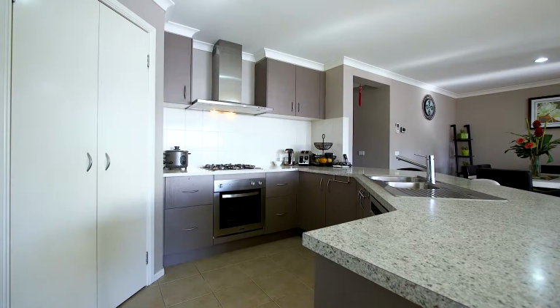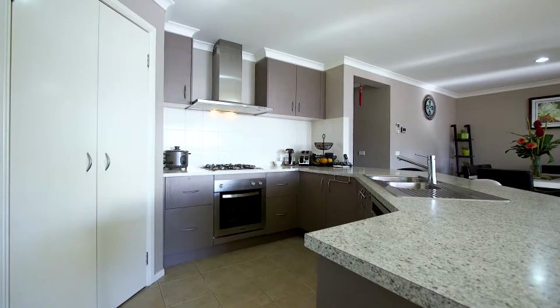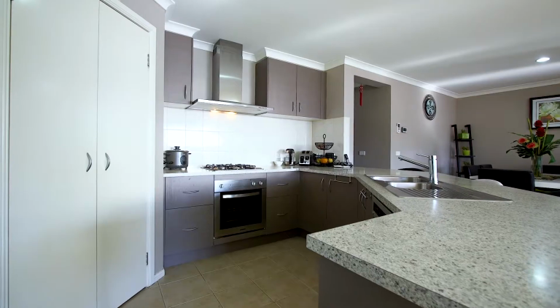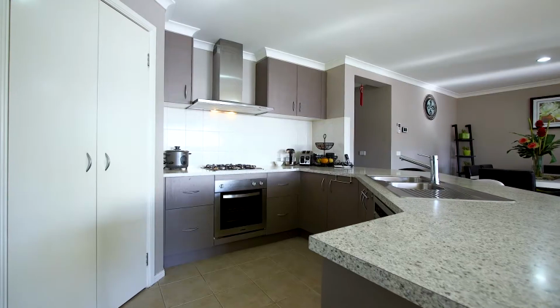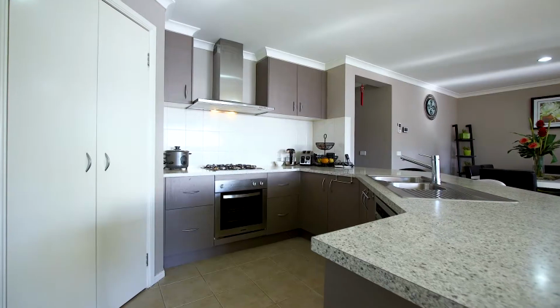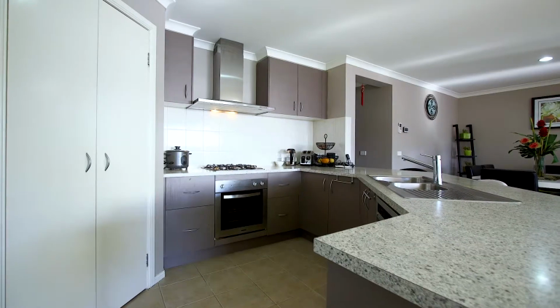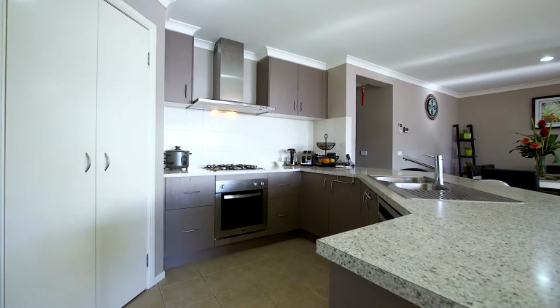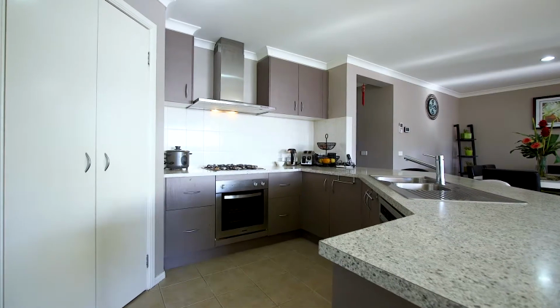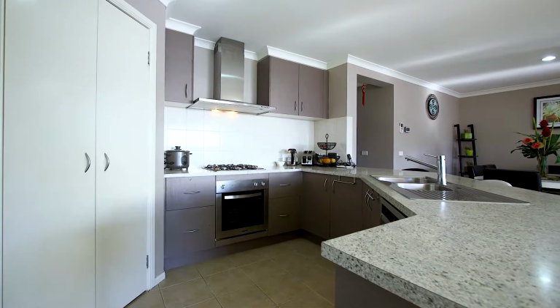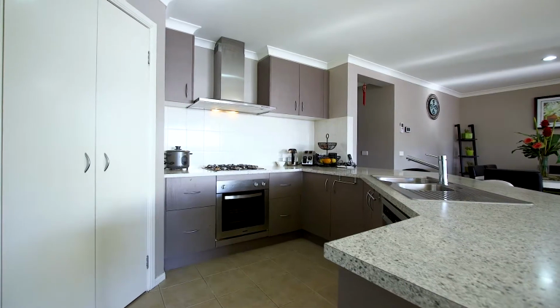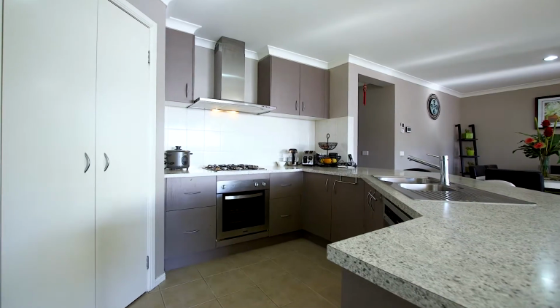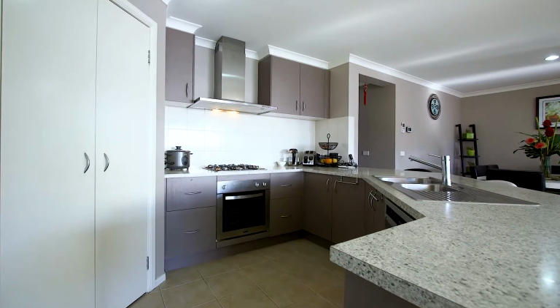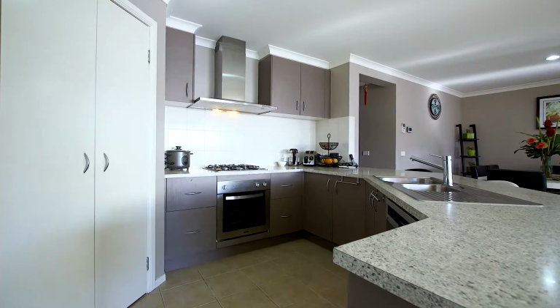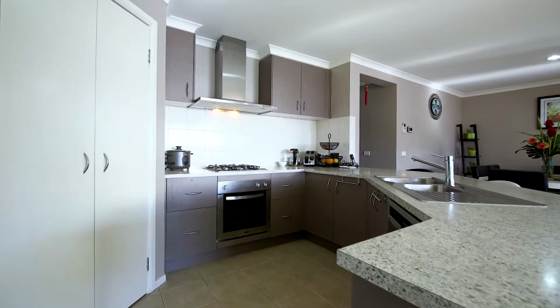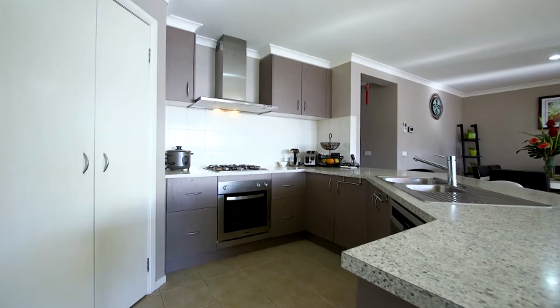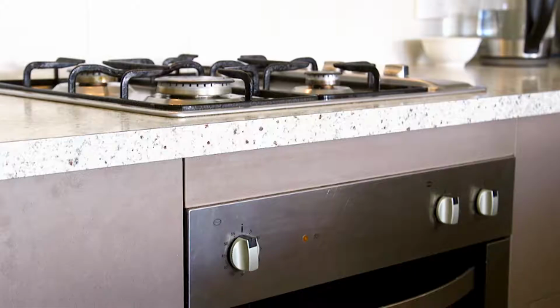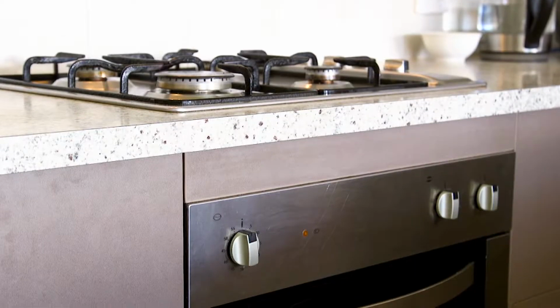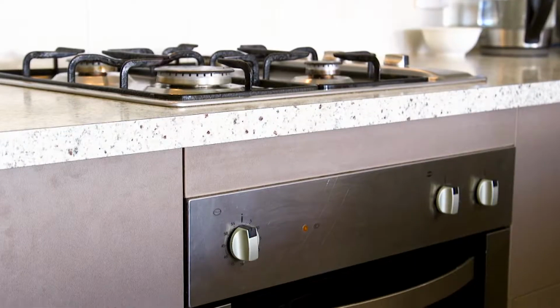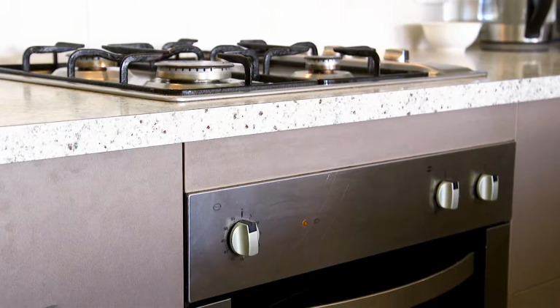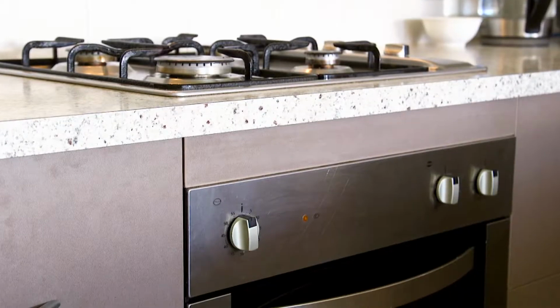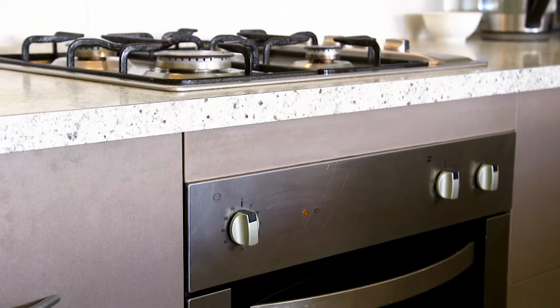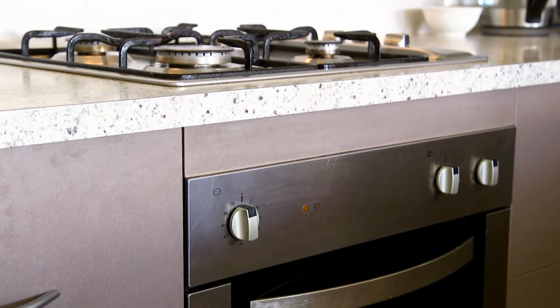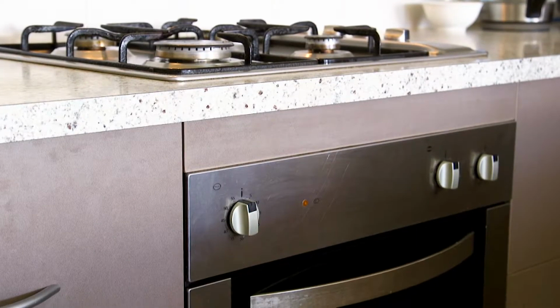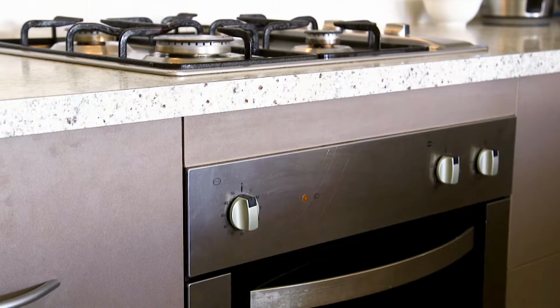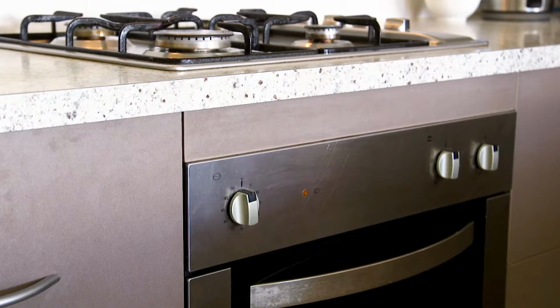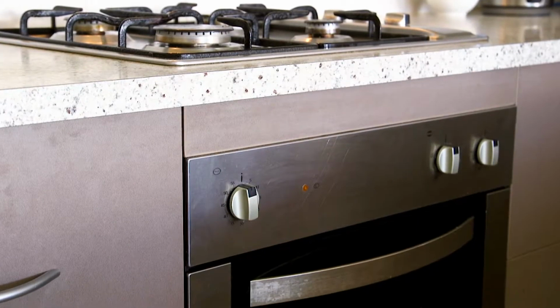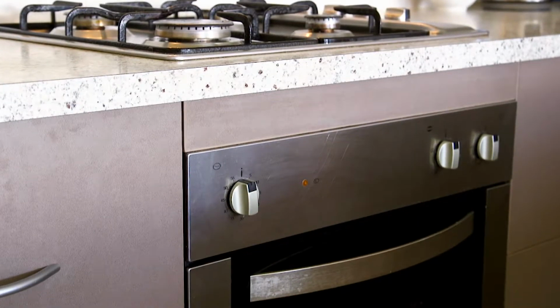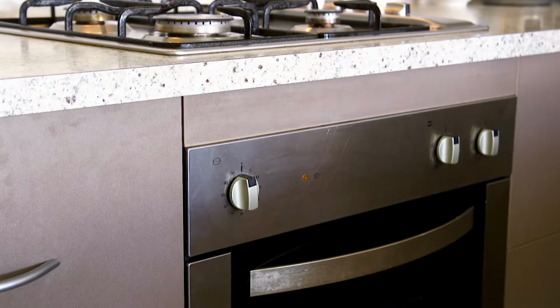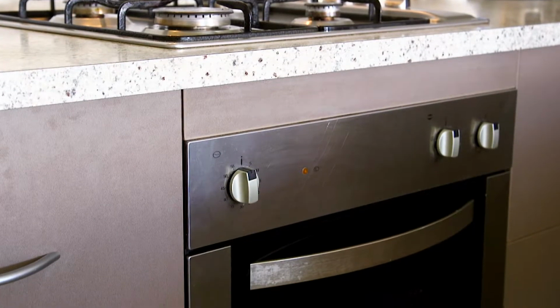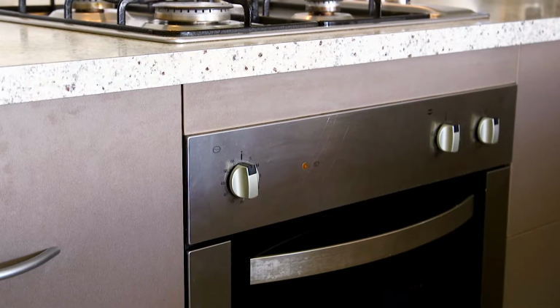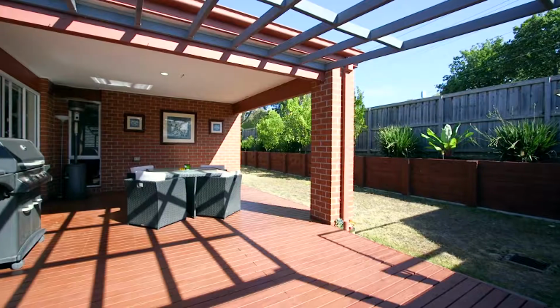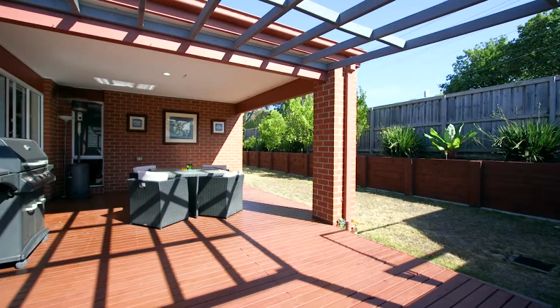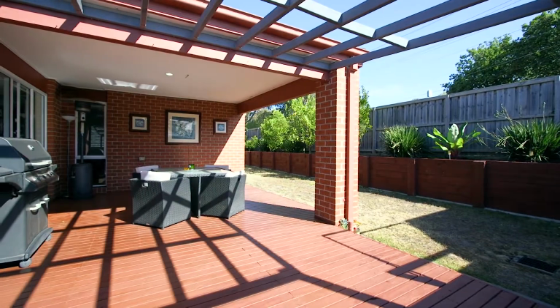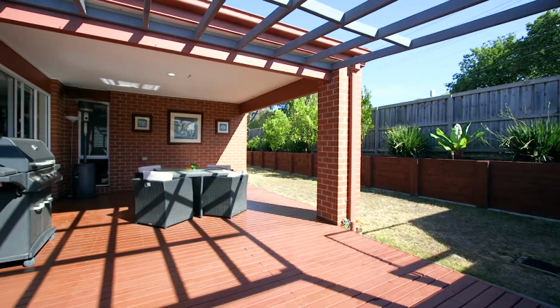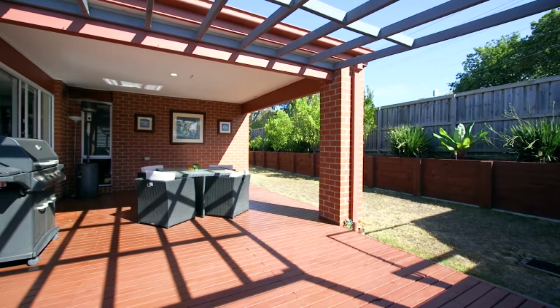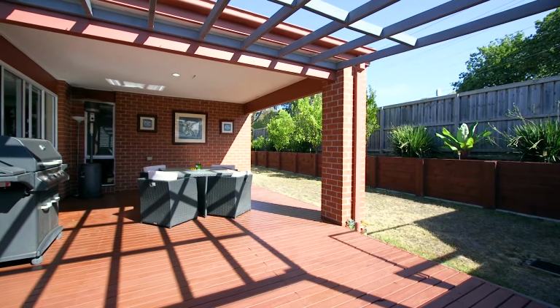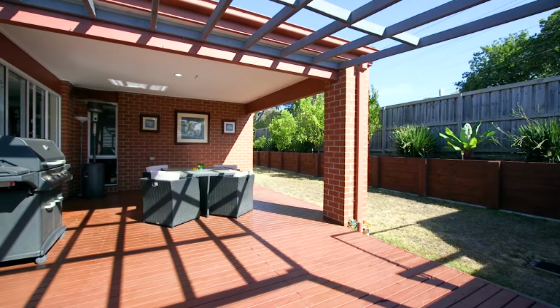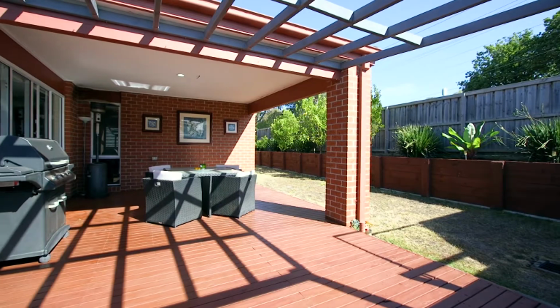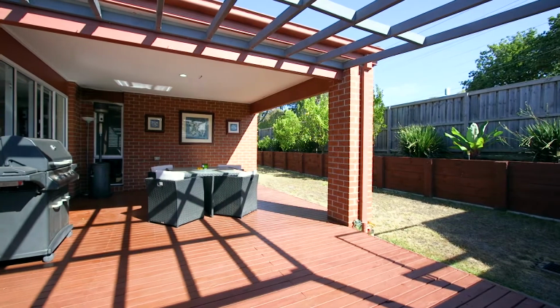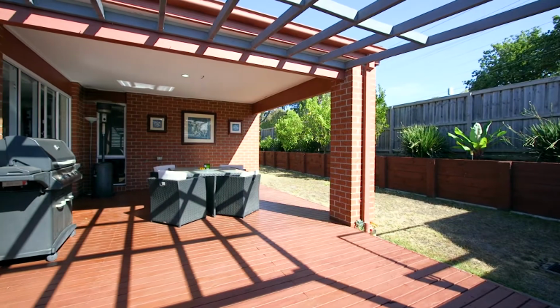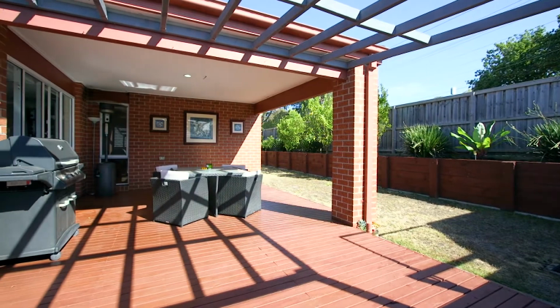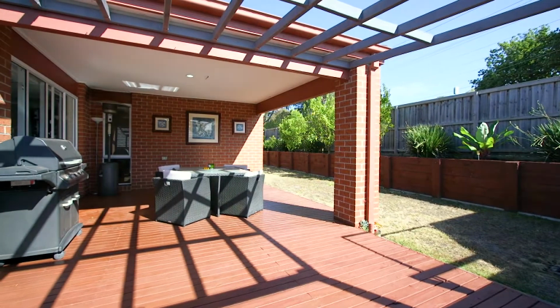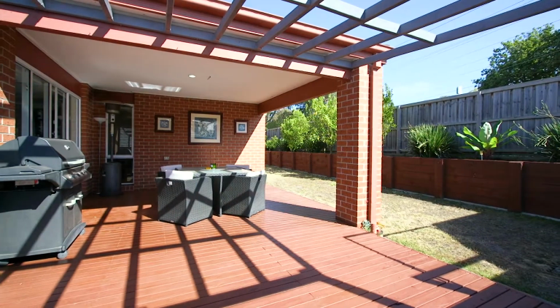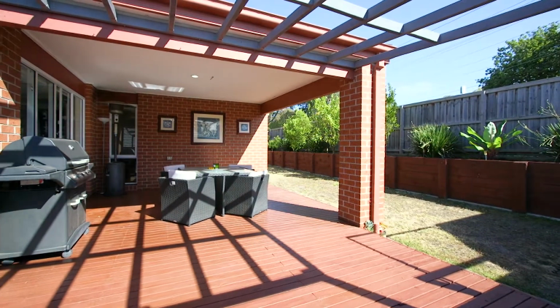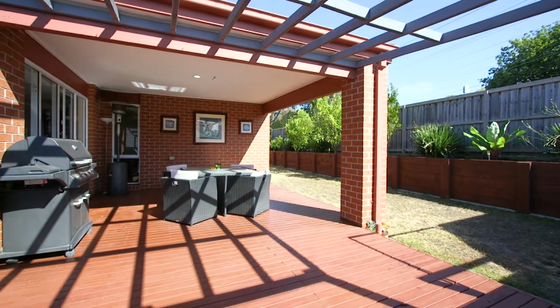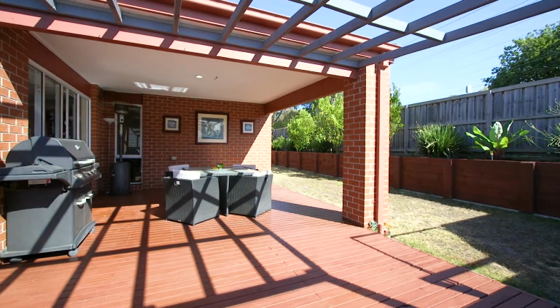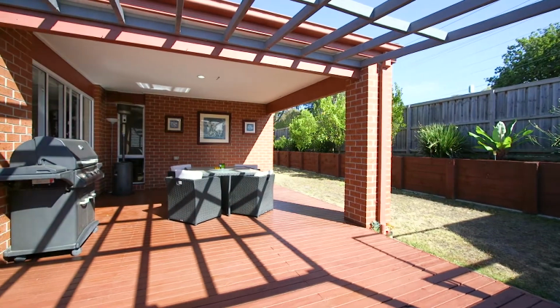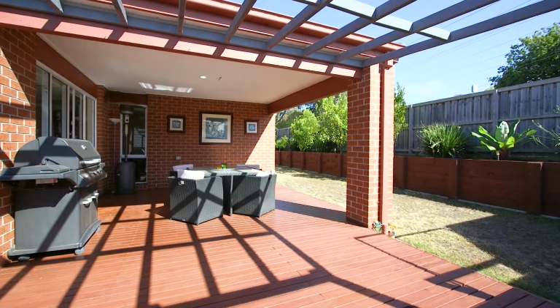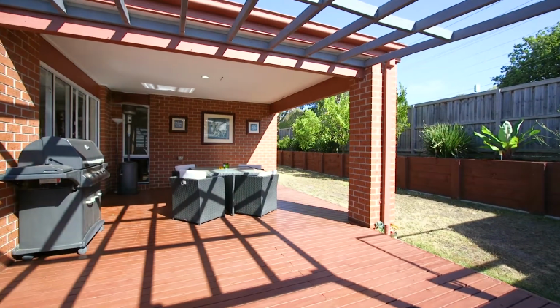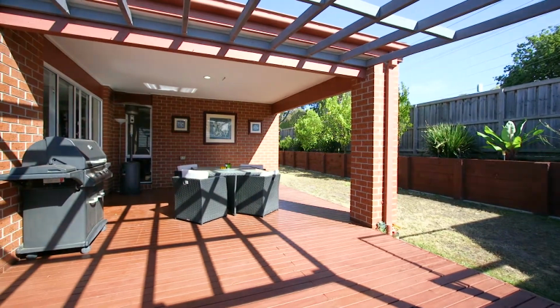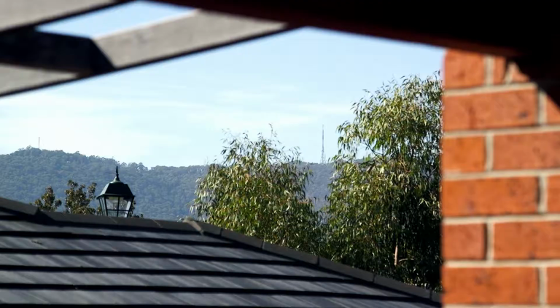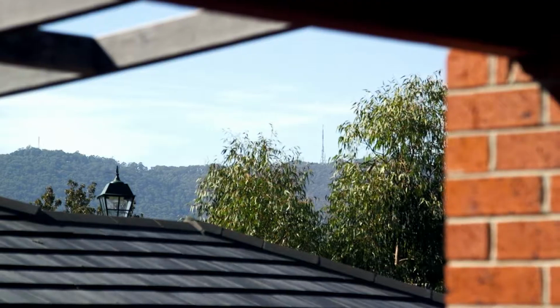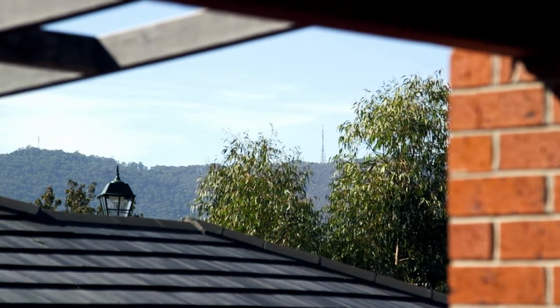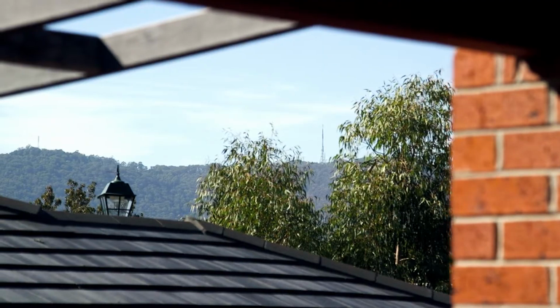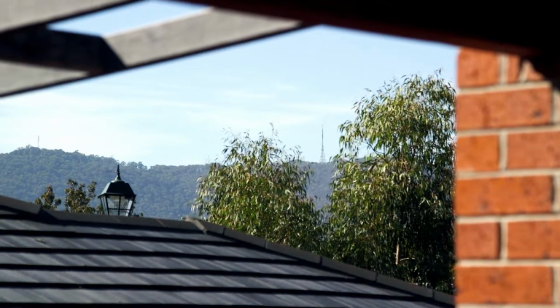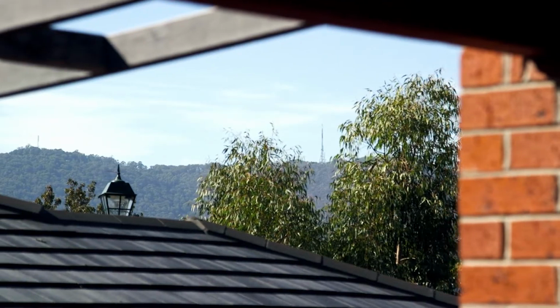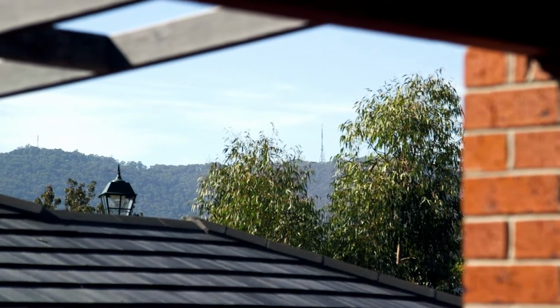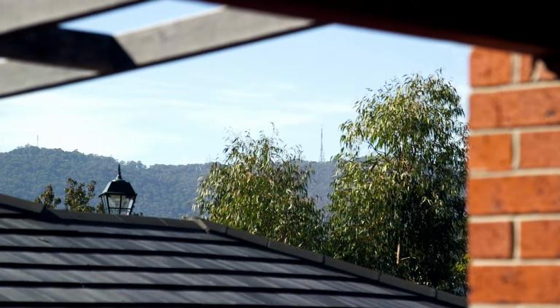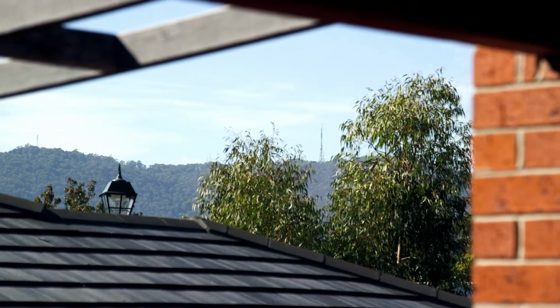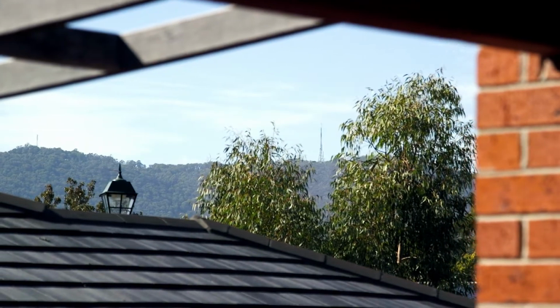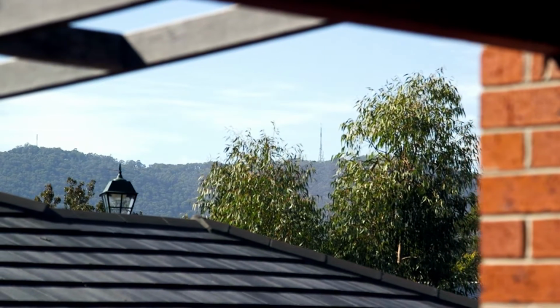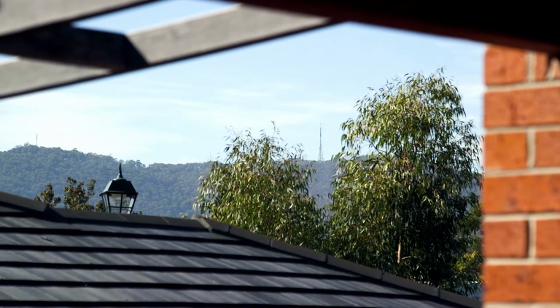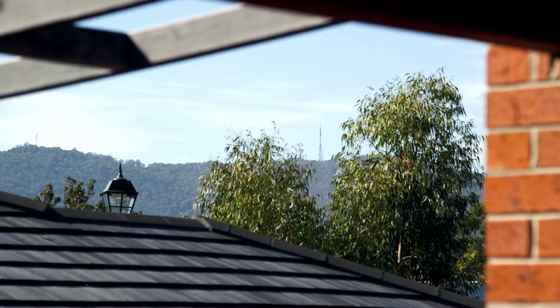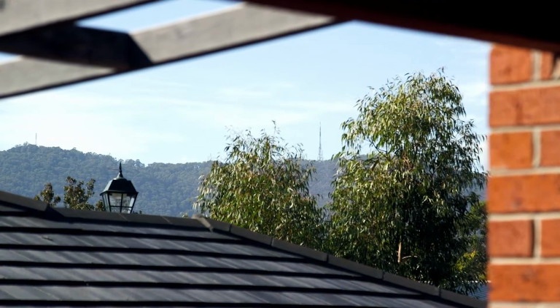Stylish kitchen with Blanco stainless steel cooking appliances, with a view into the covered entertainment deck and side views of the Mount Dandenongs.